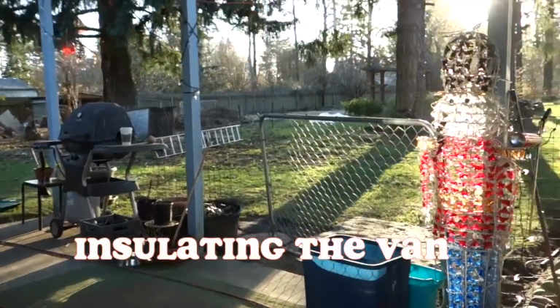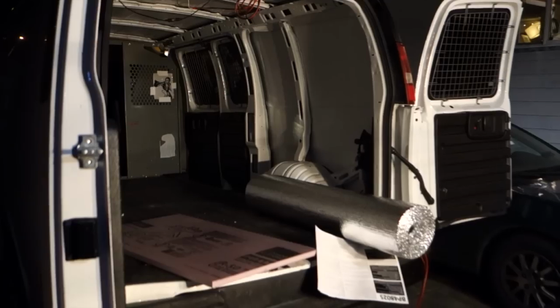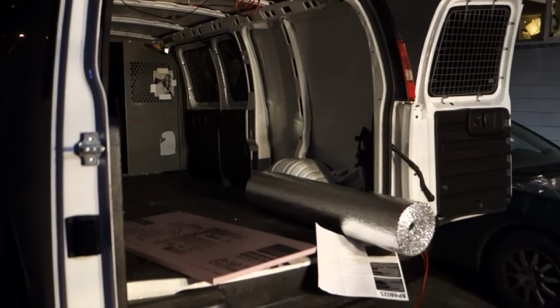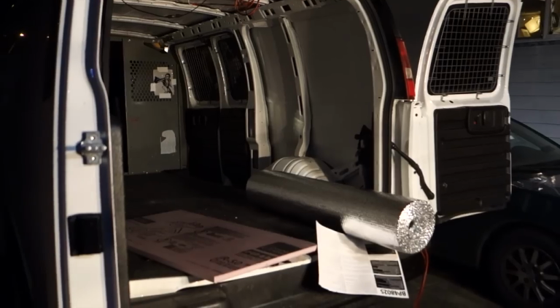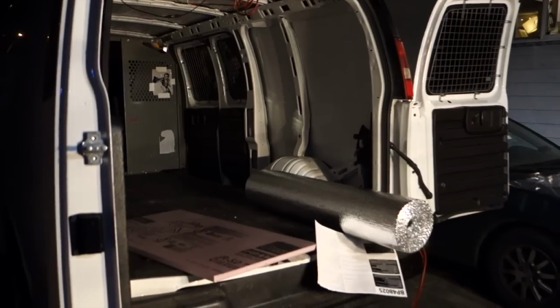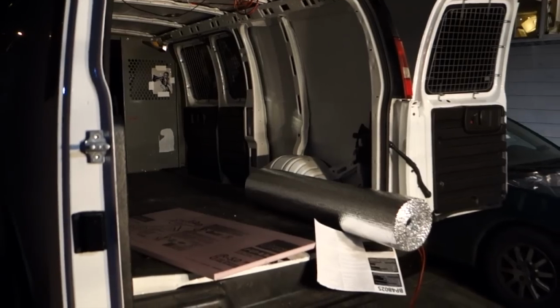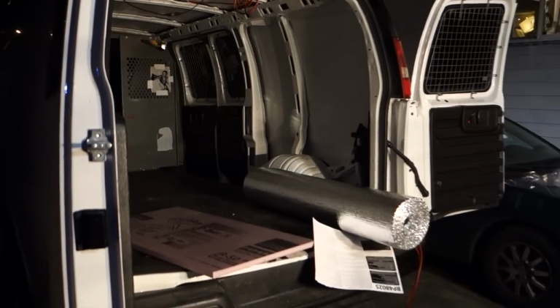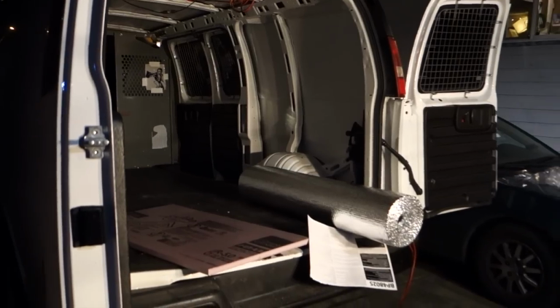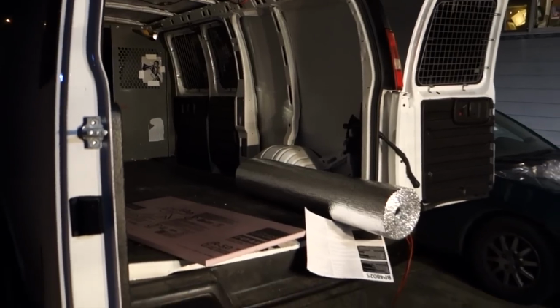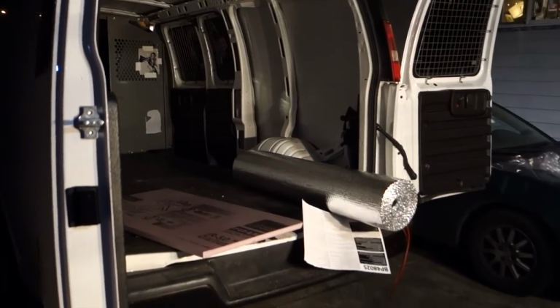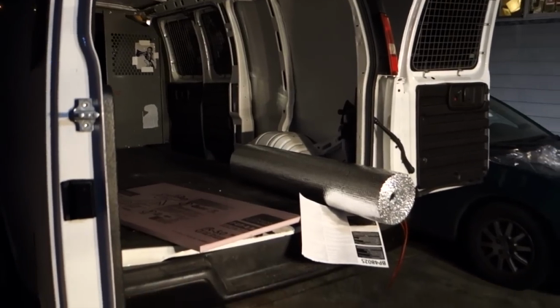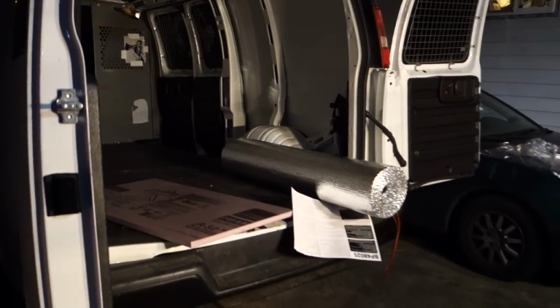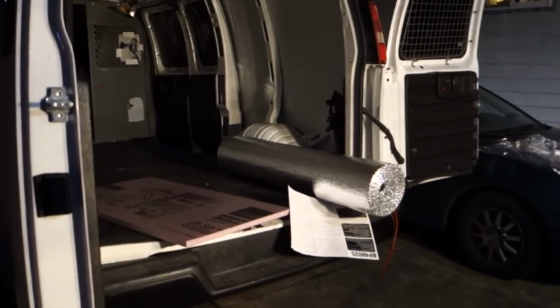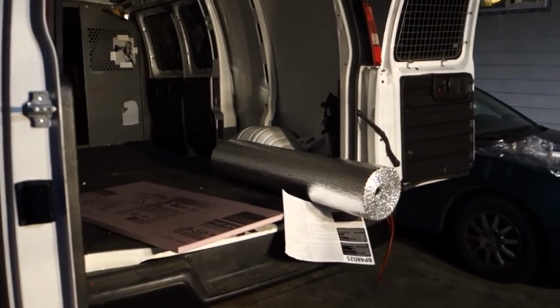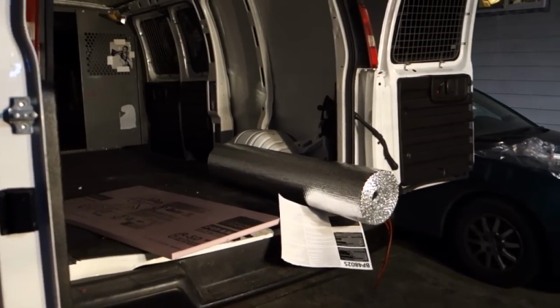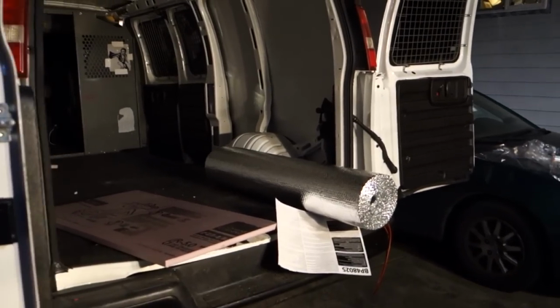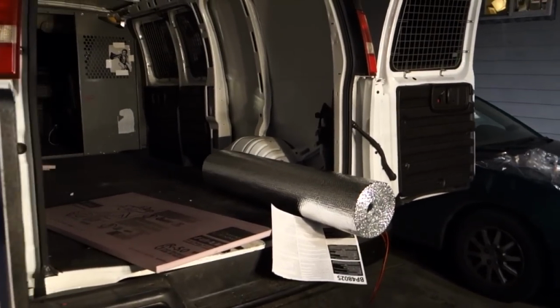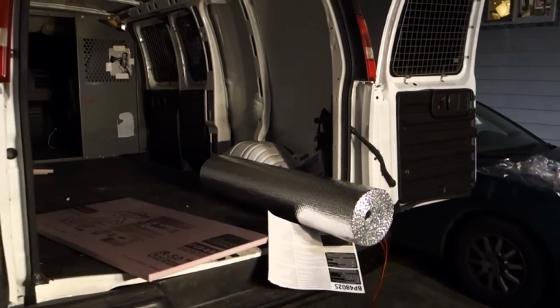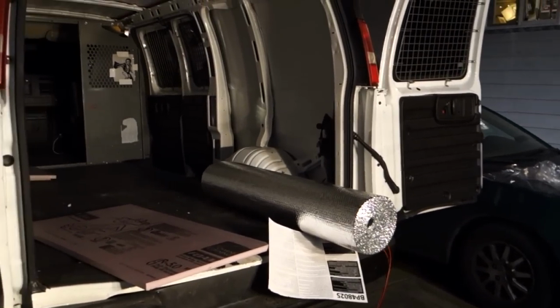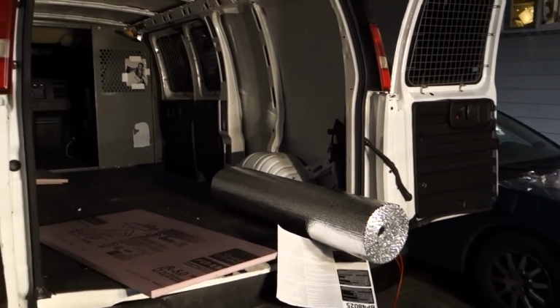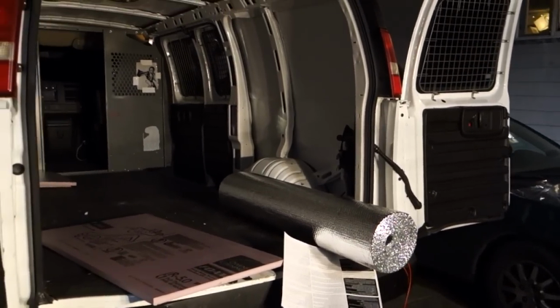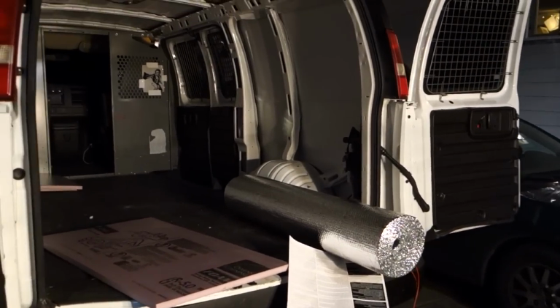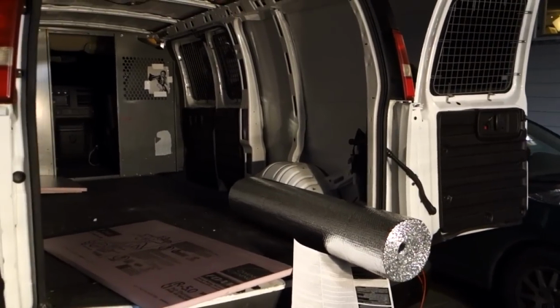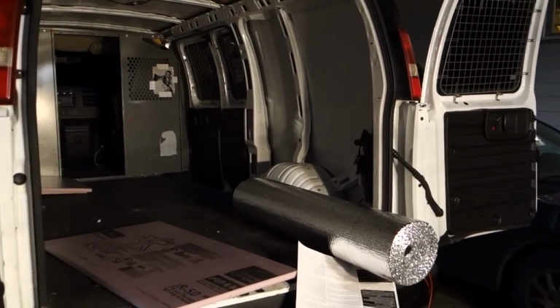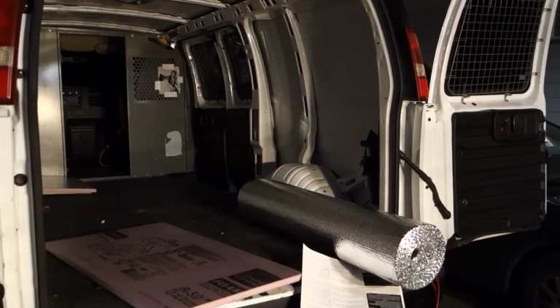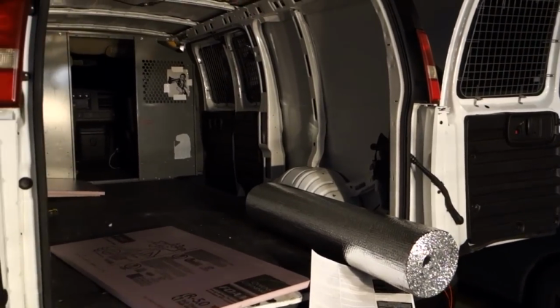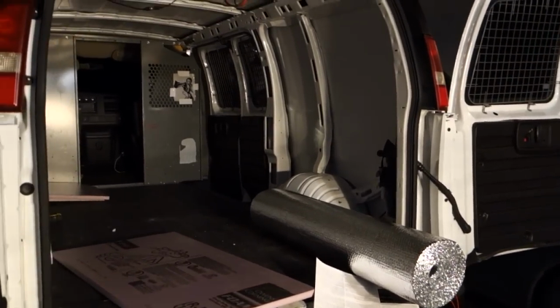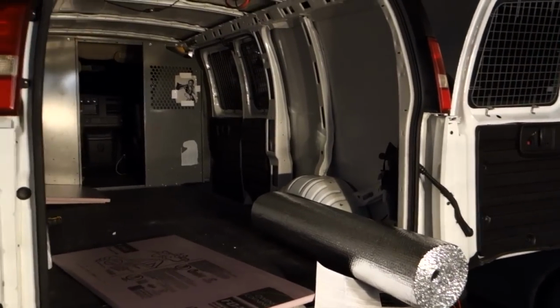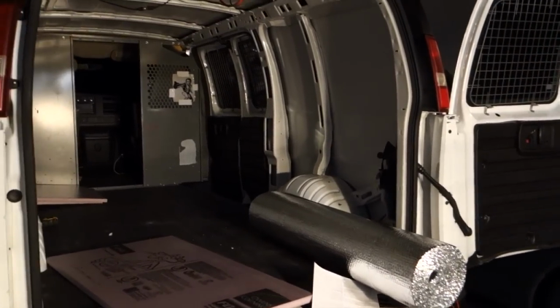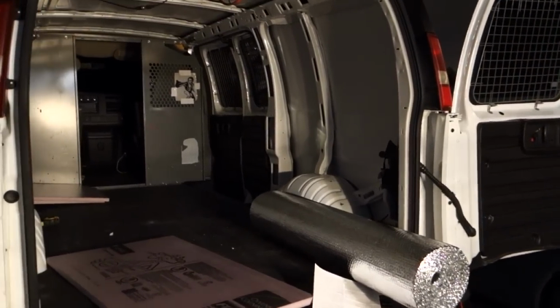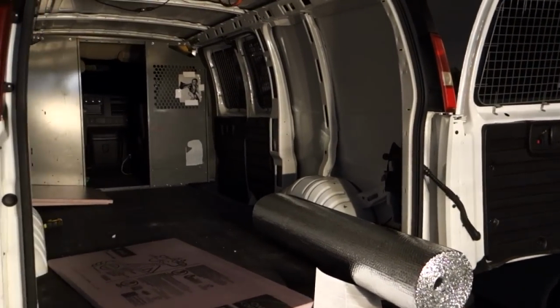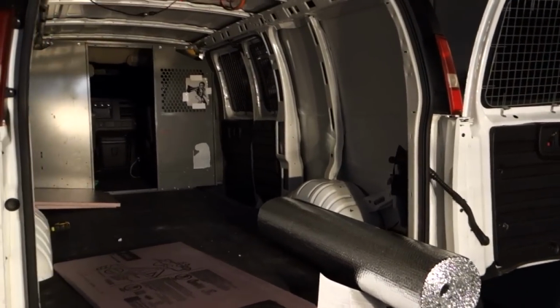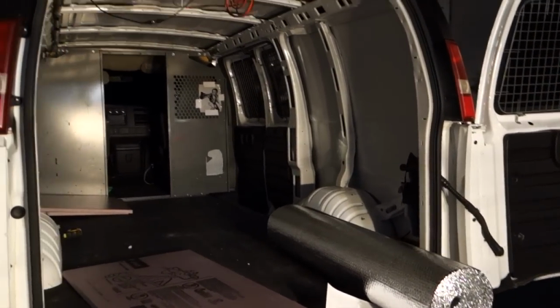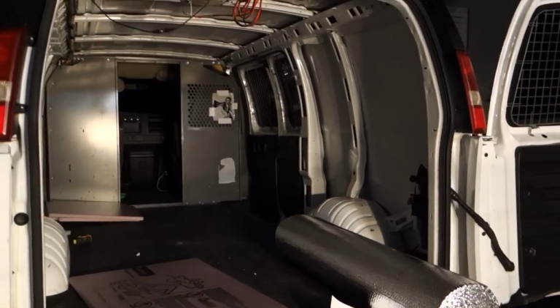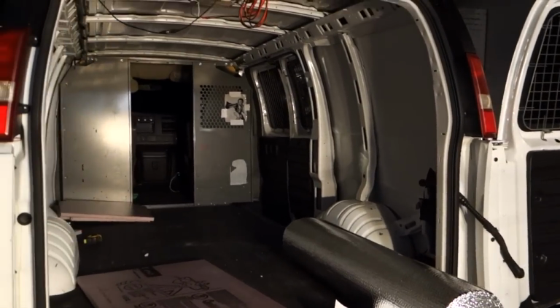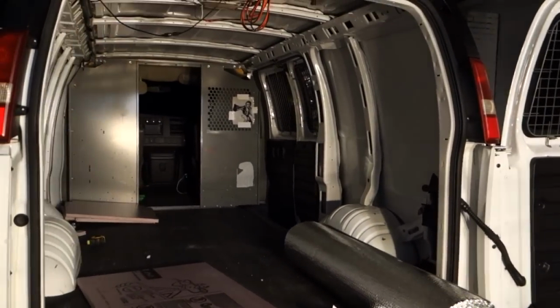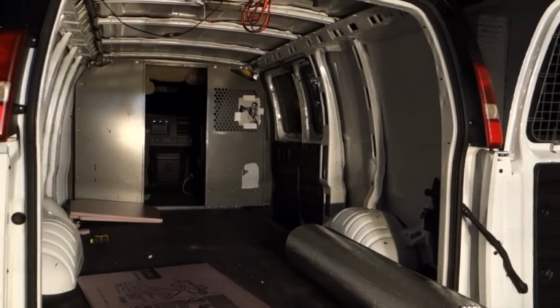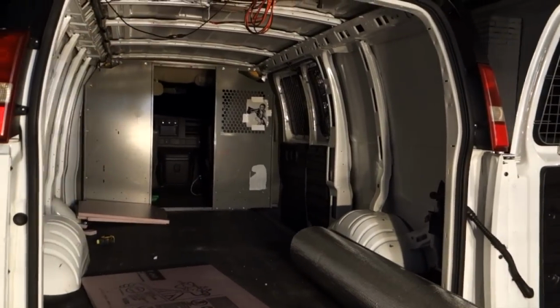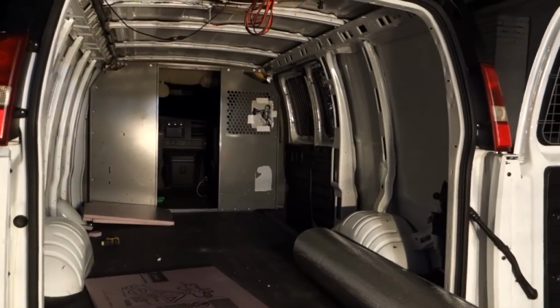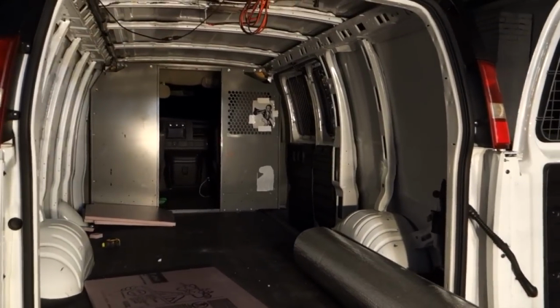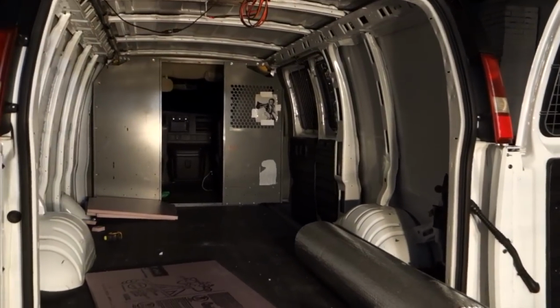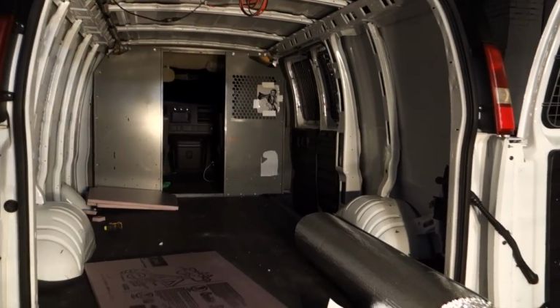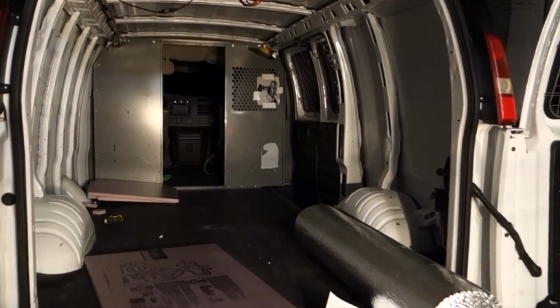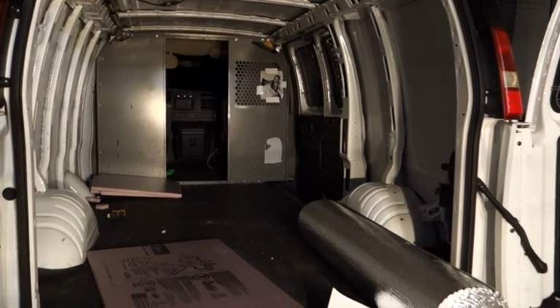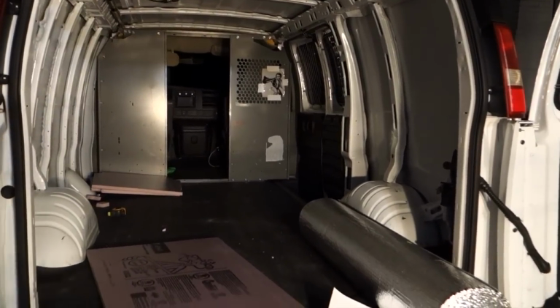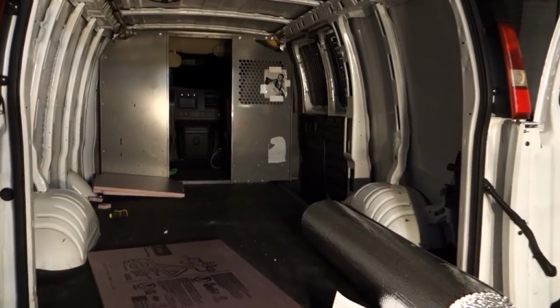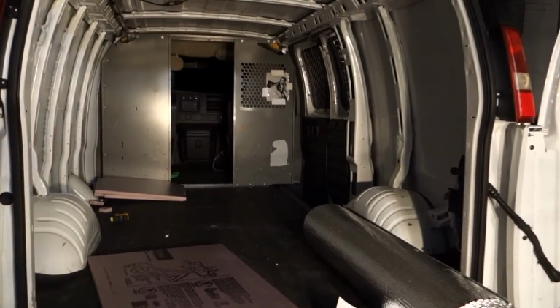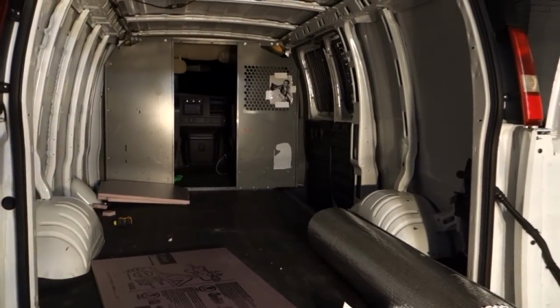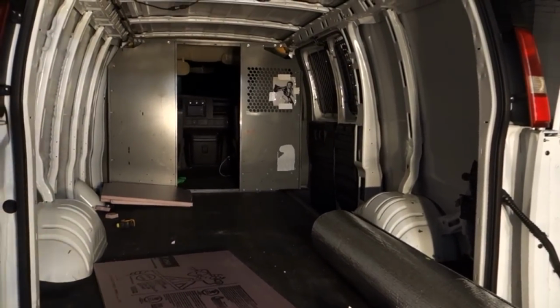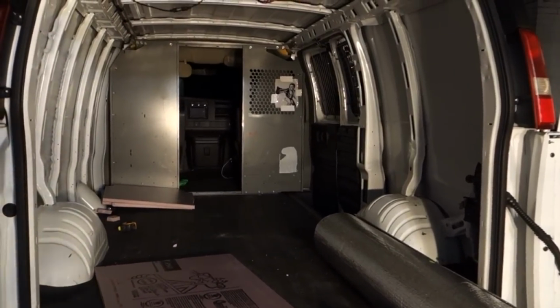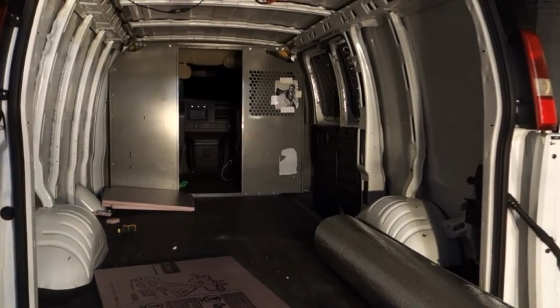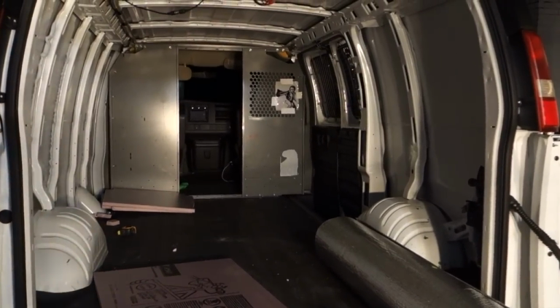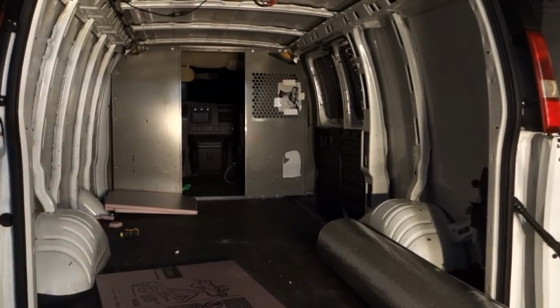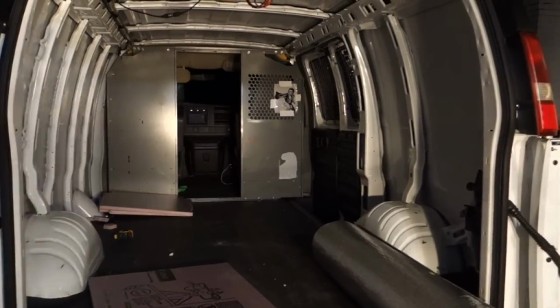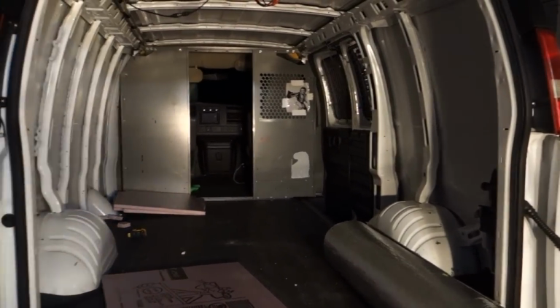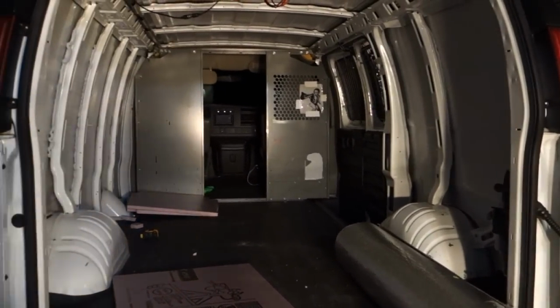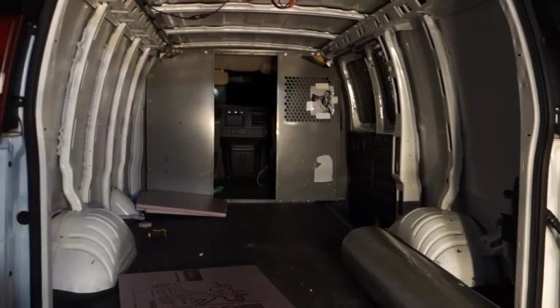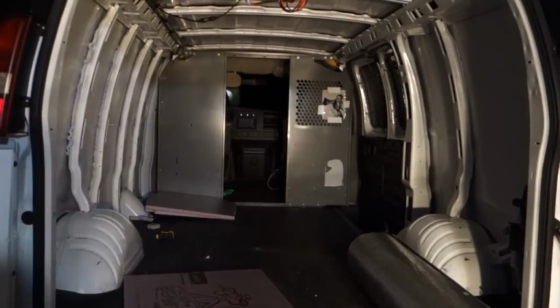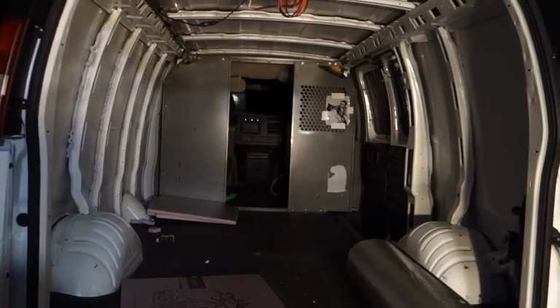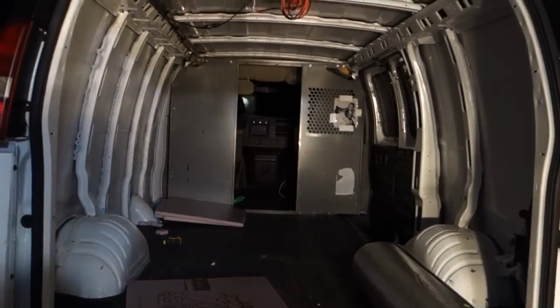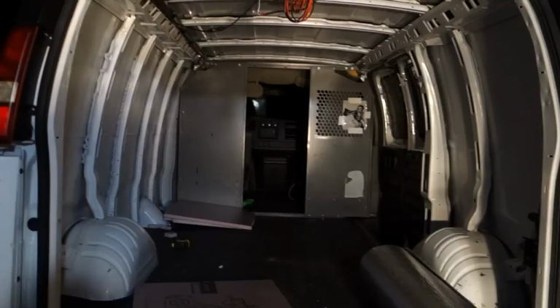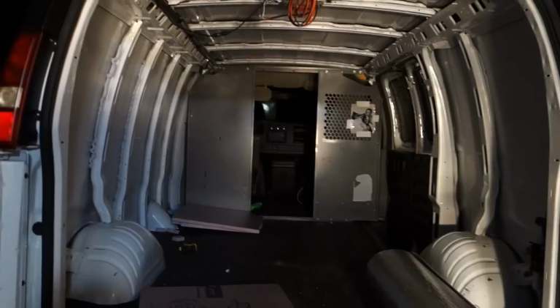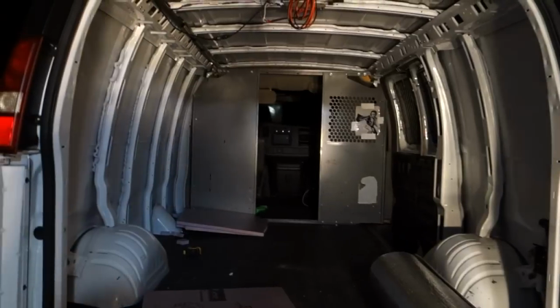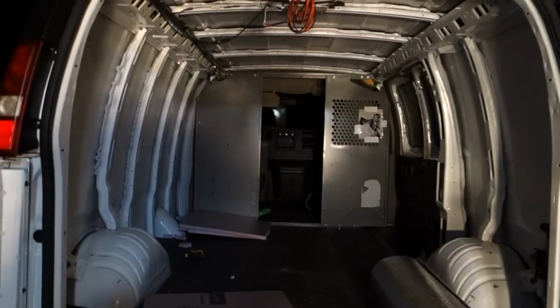Update with the van here. I don't know where I last updated you guys. Got everything cleaned out. Next up is insulation.